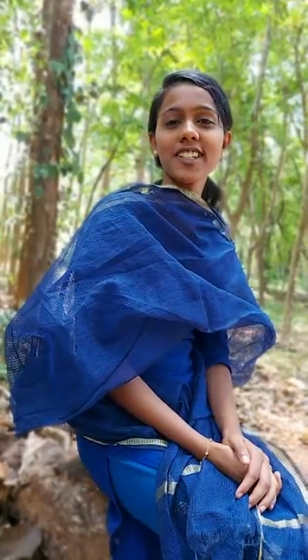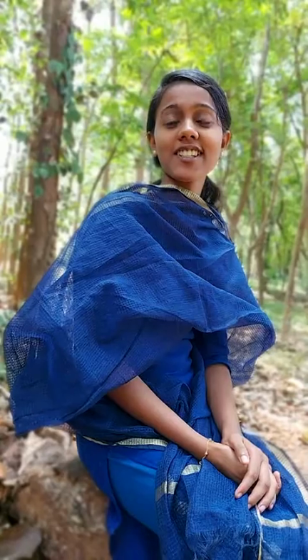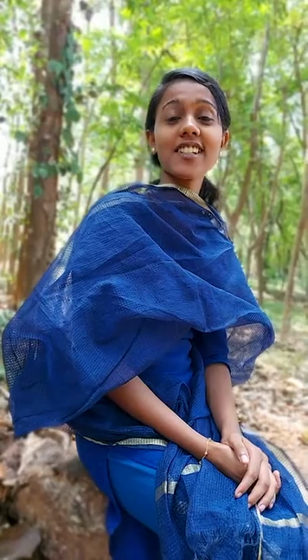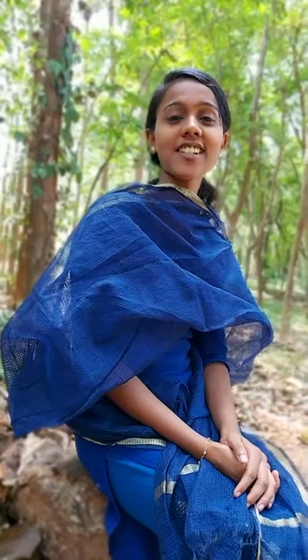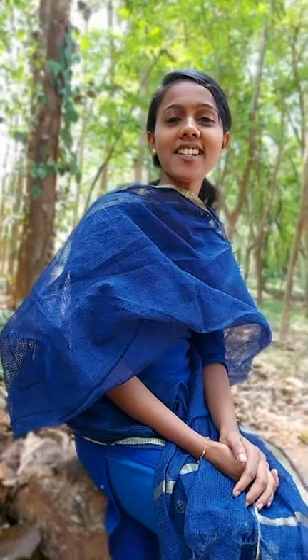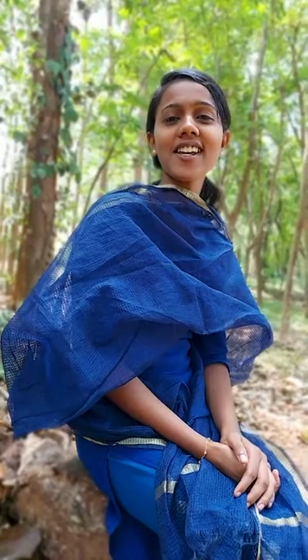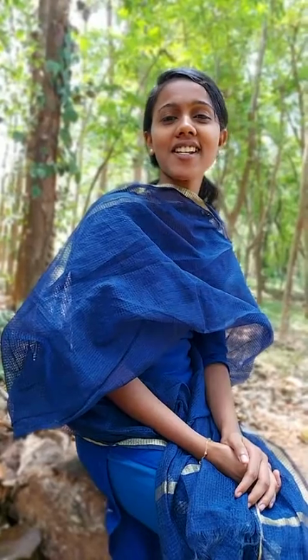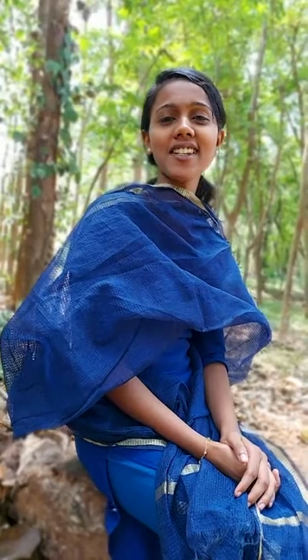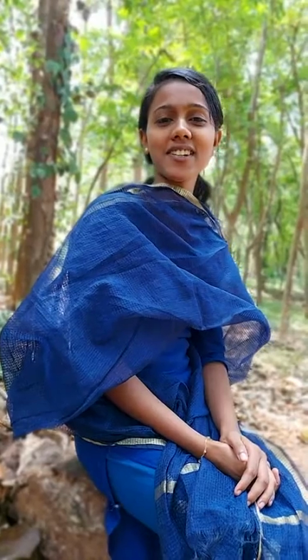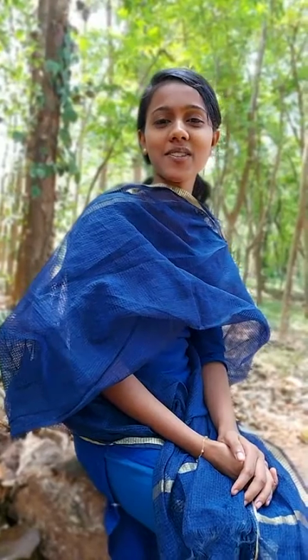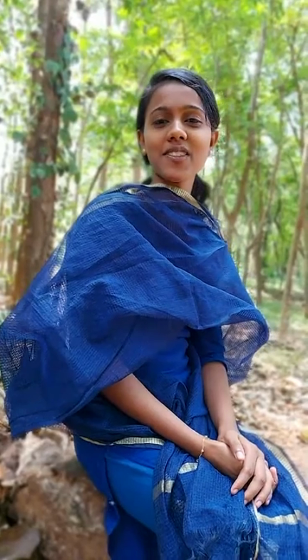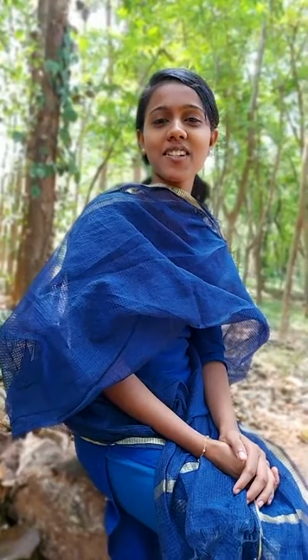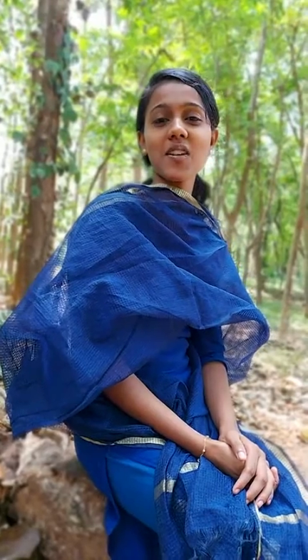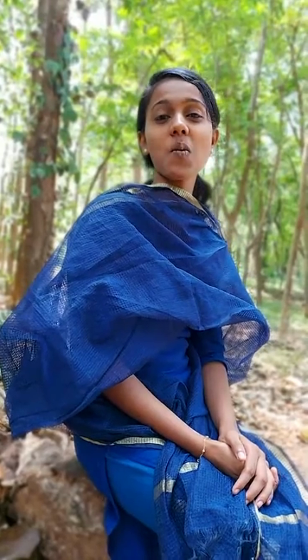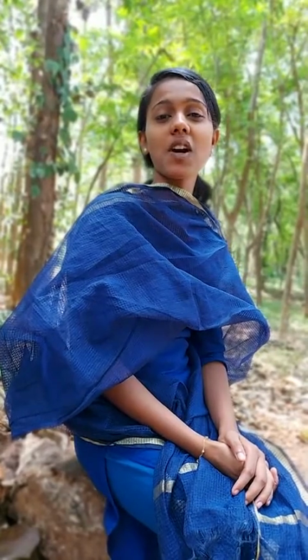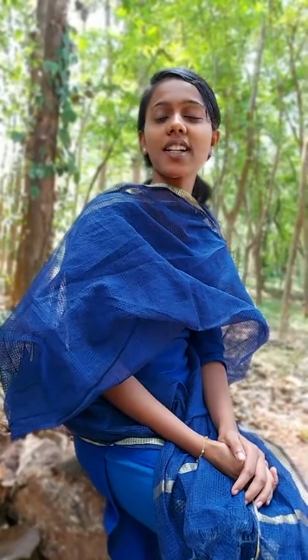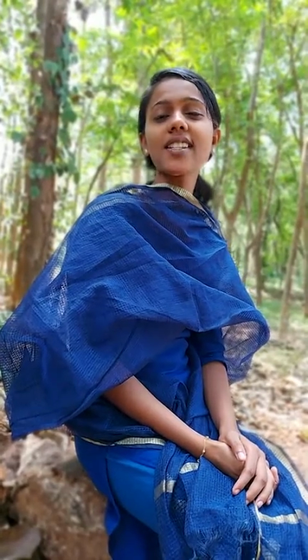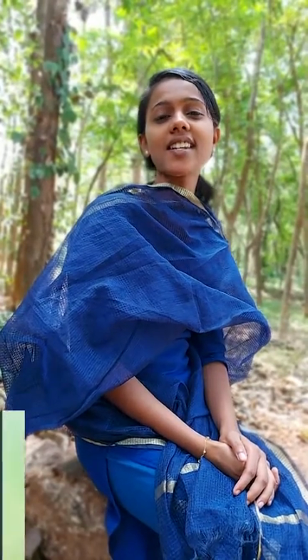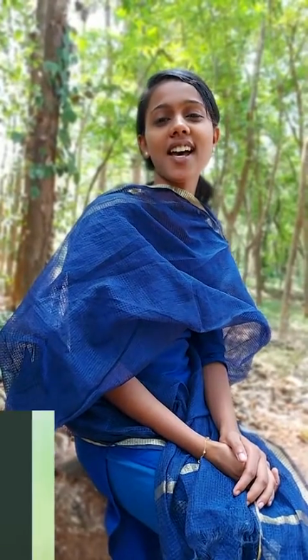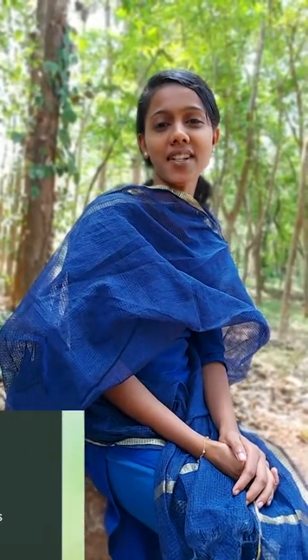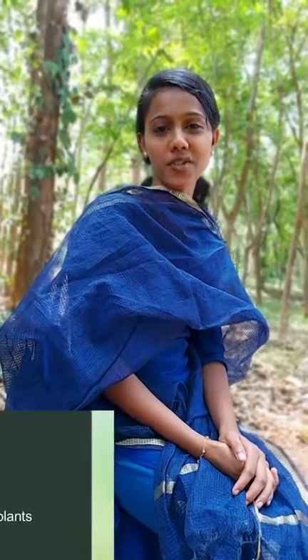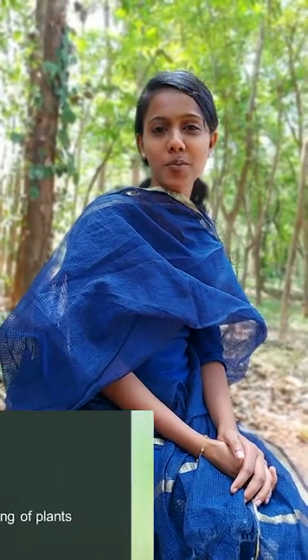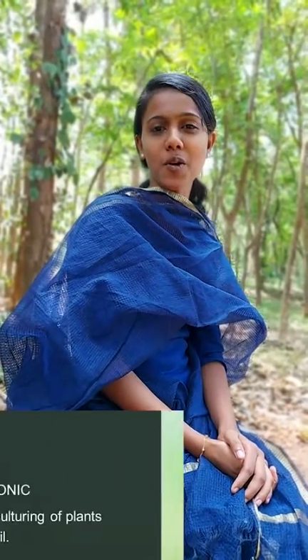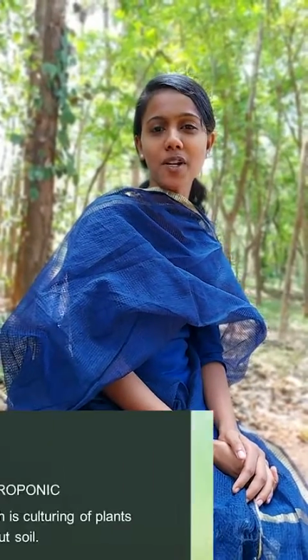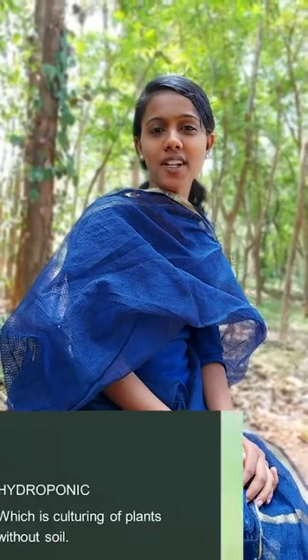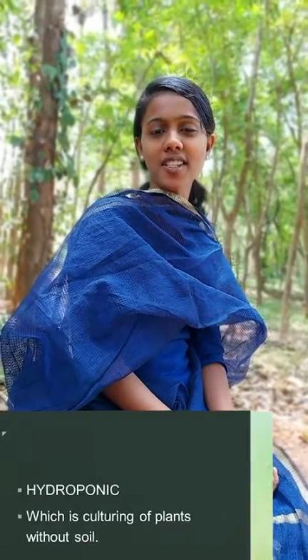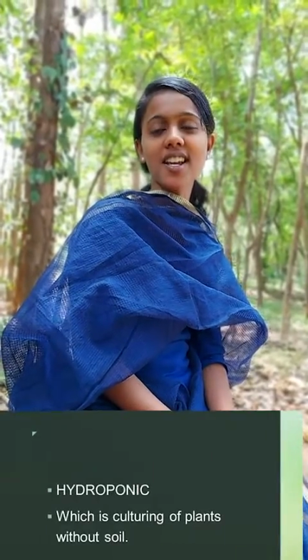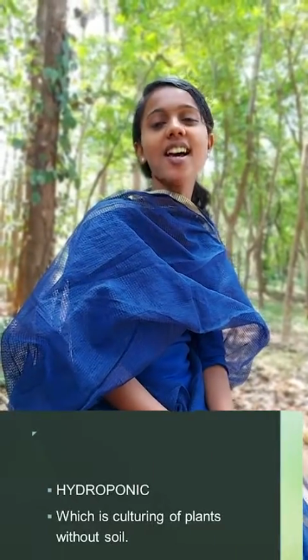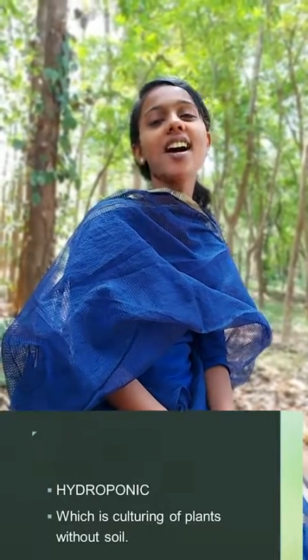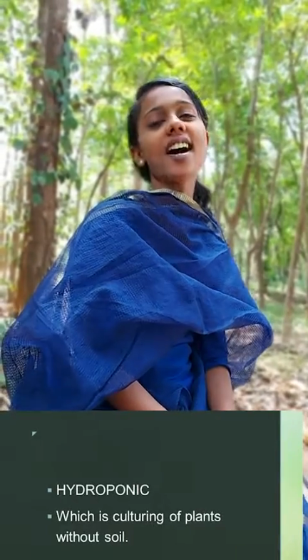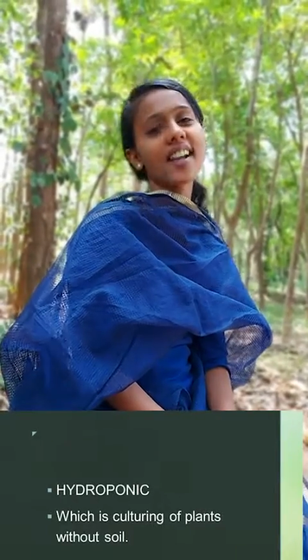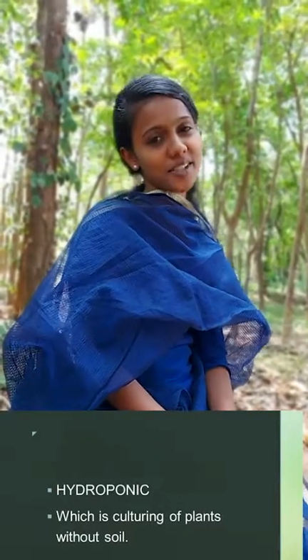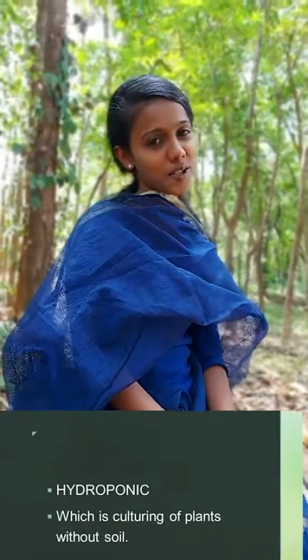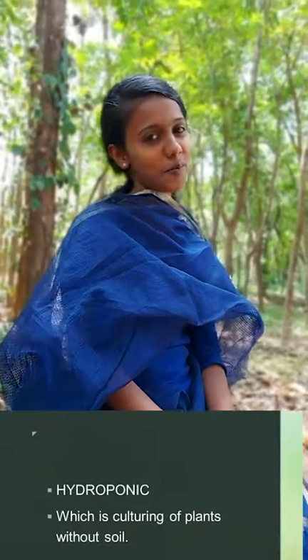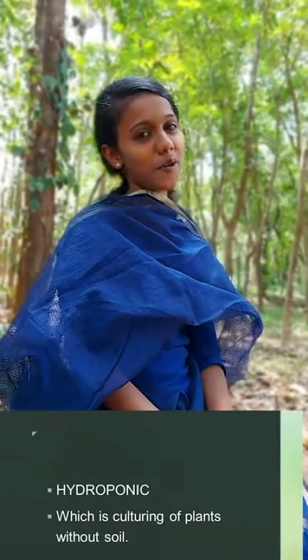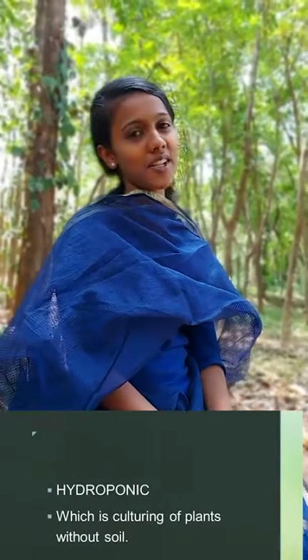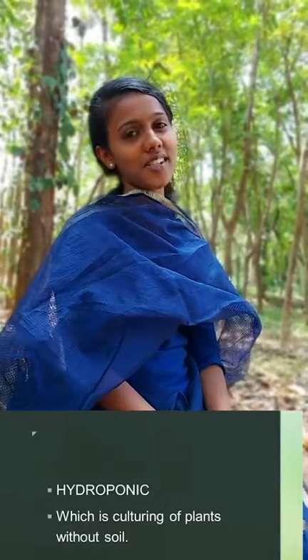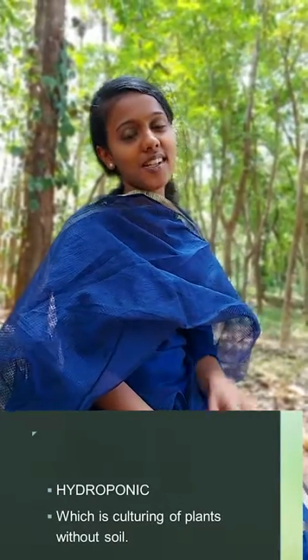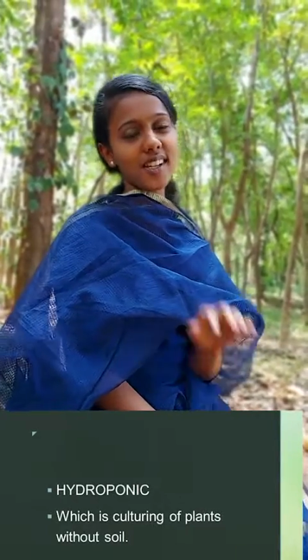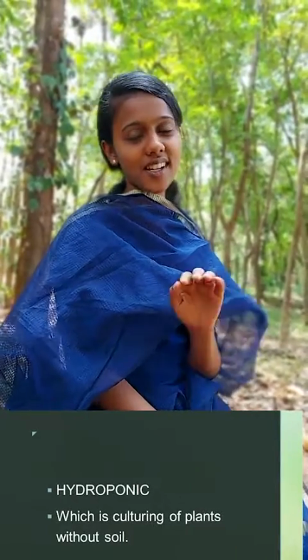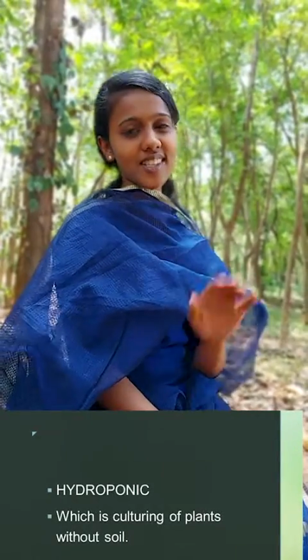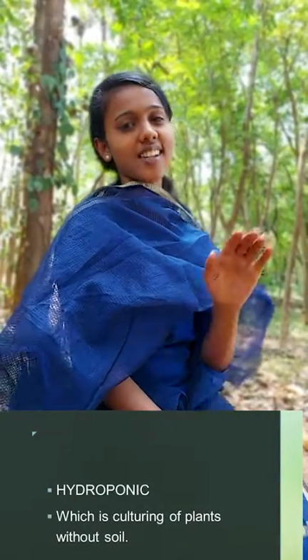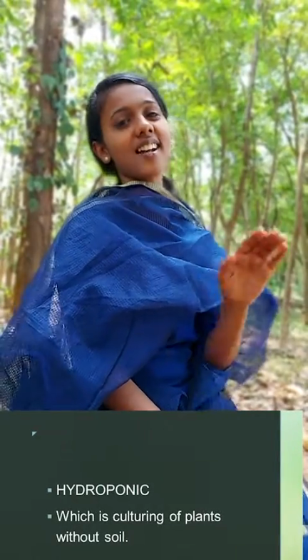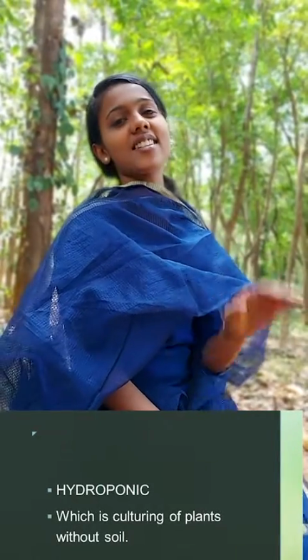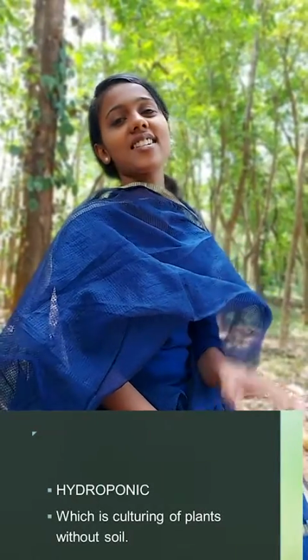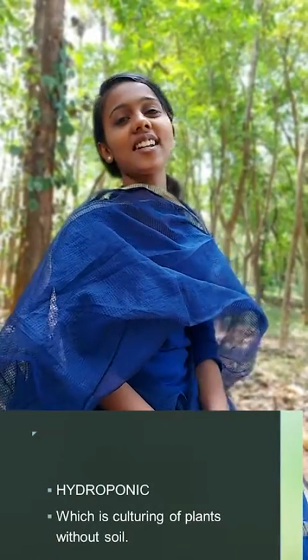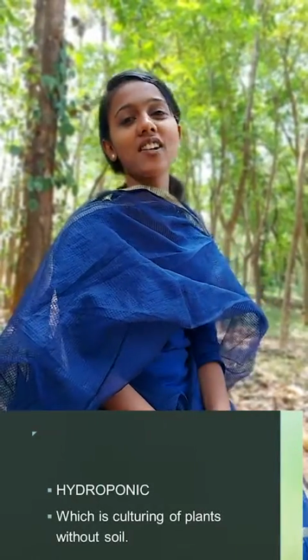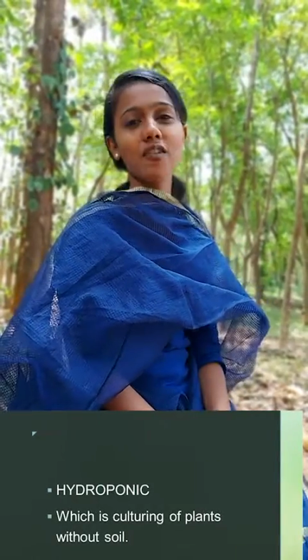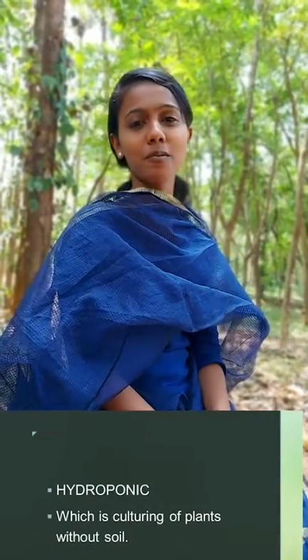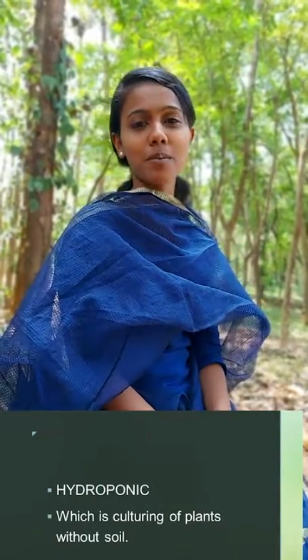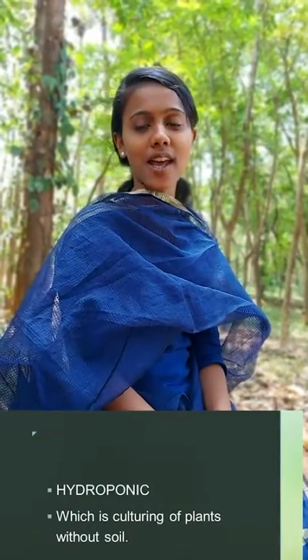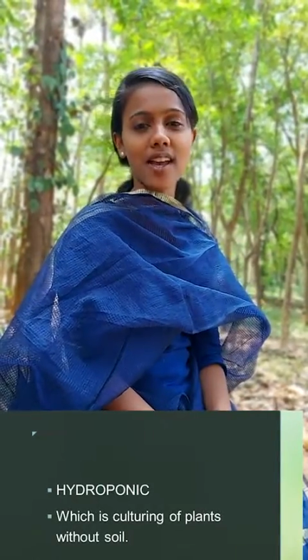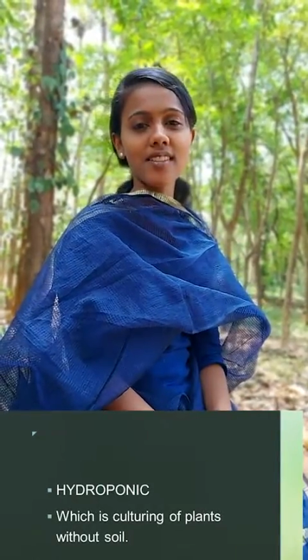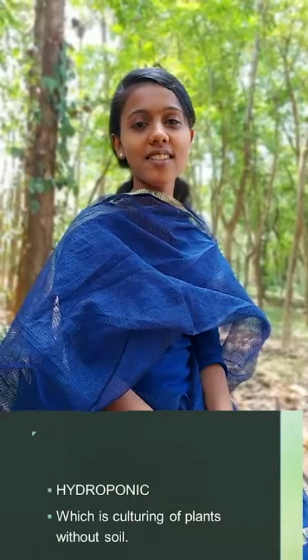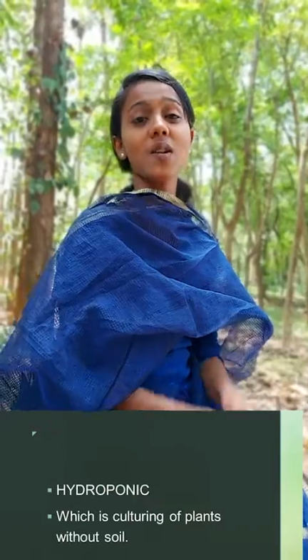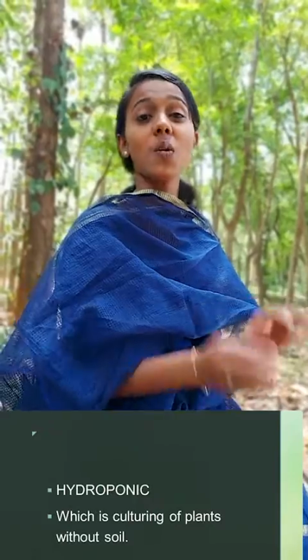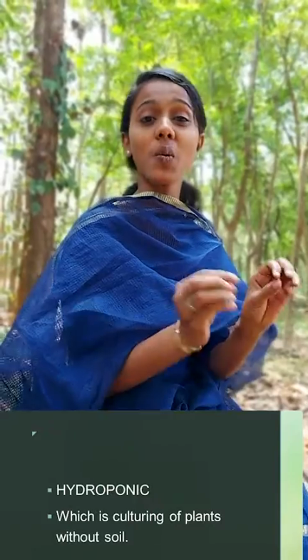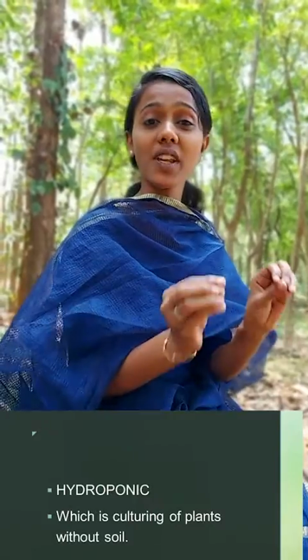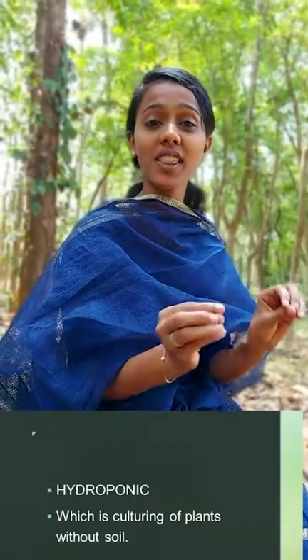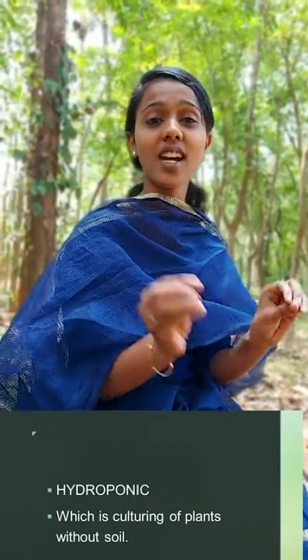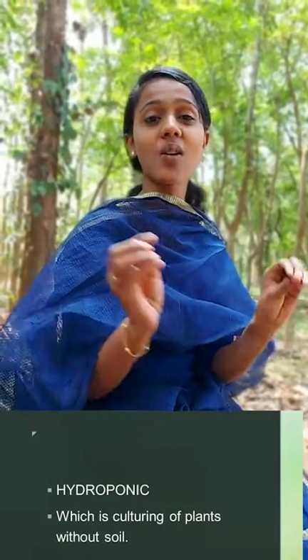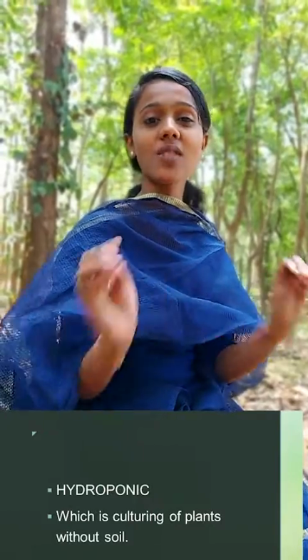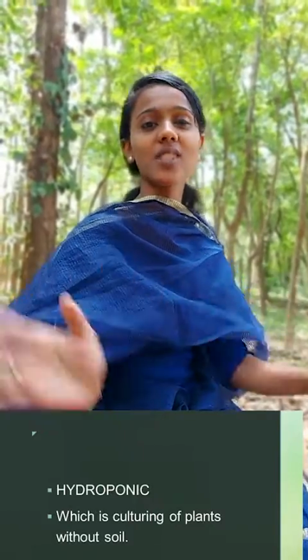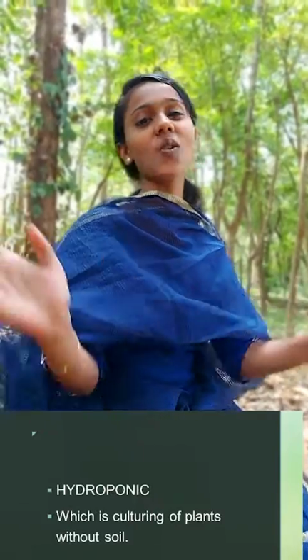There is another question: what is hydroponics? Hydroponics is the culturing of plants without soil.